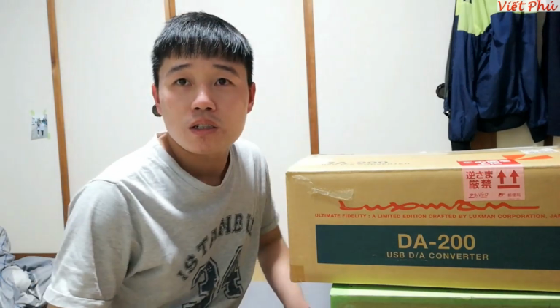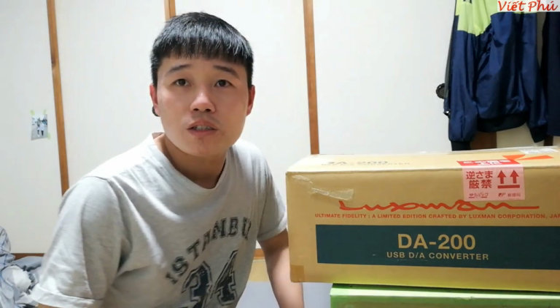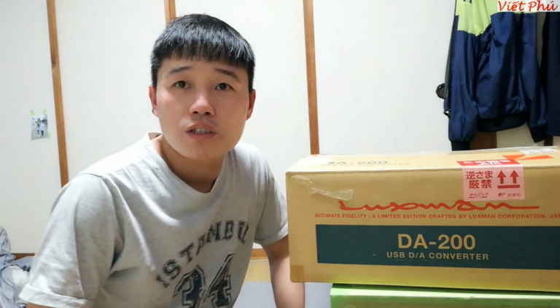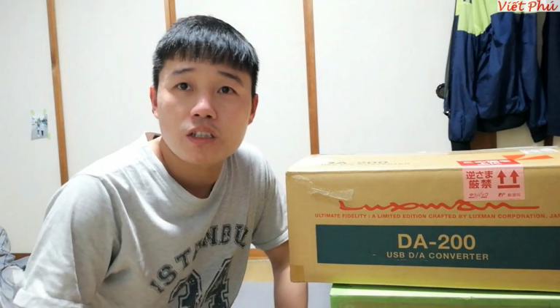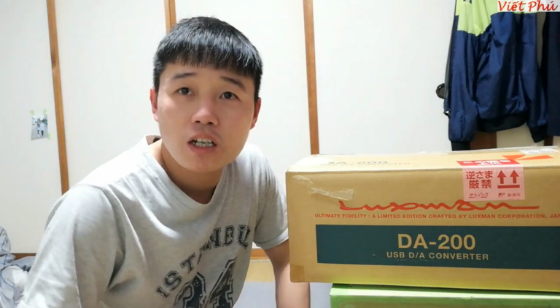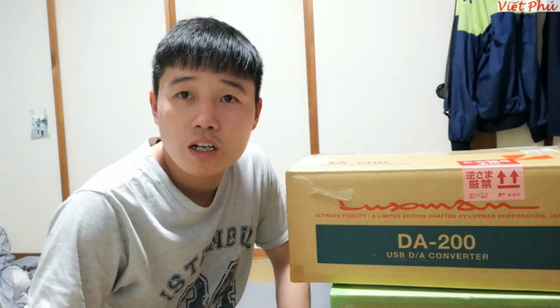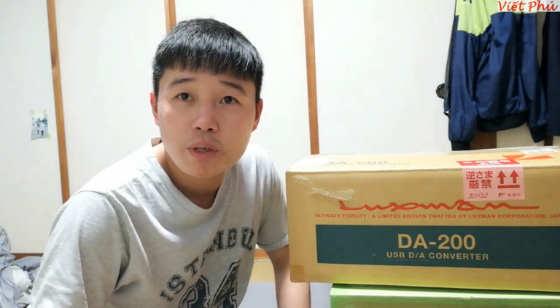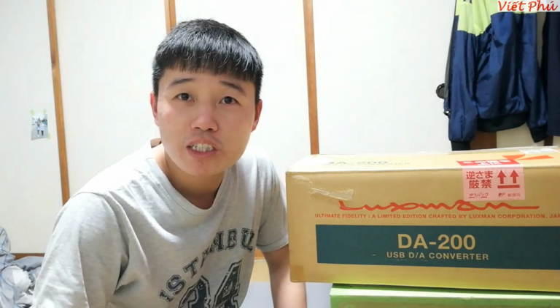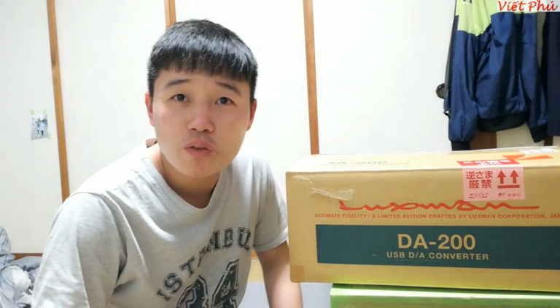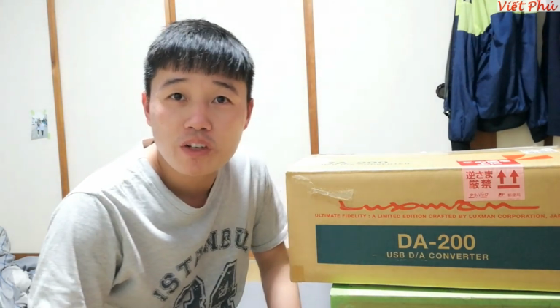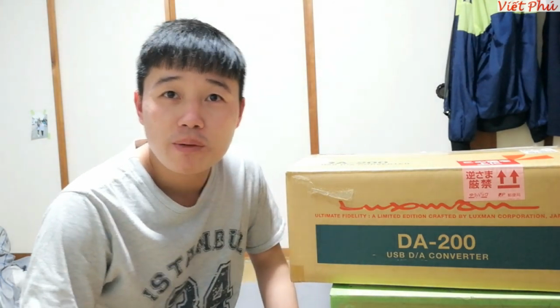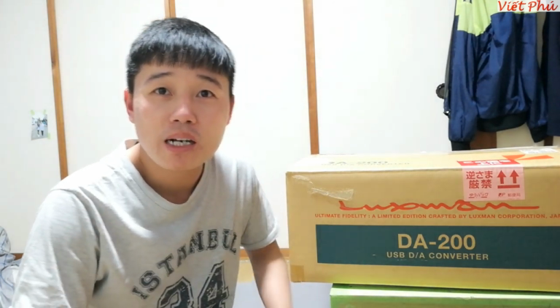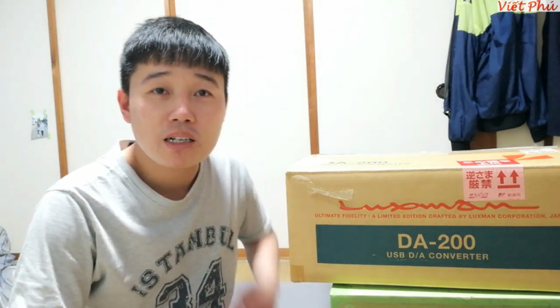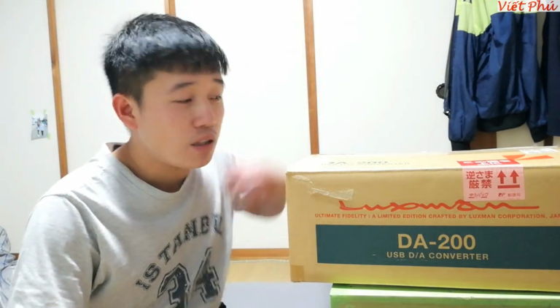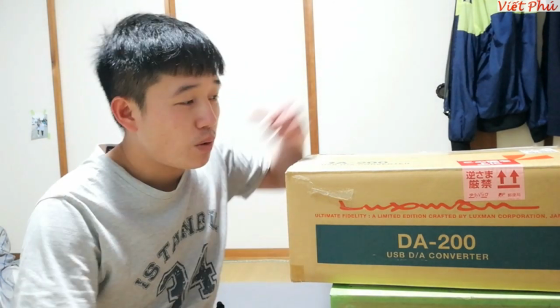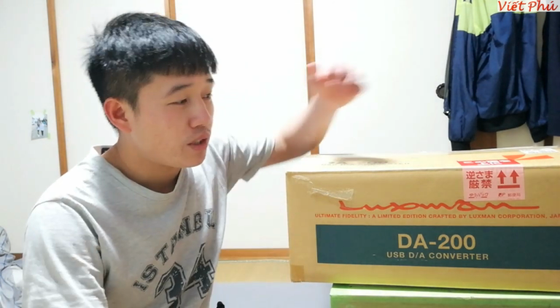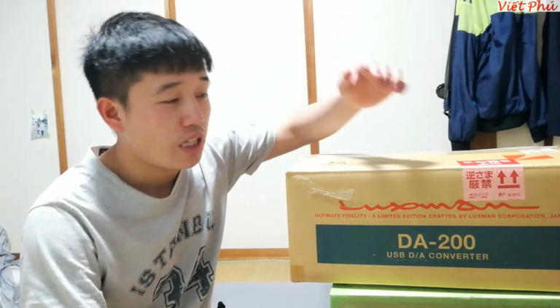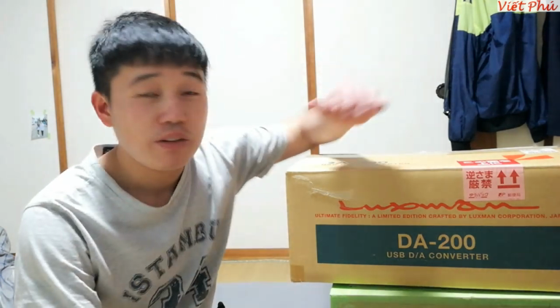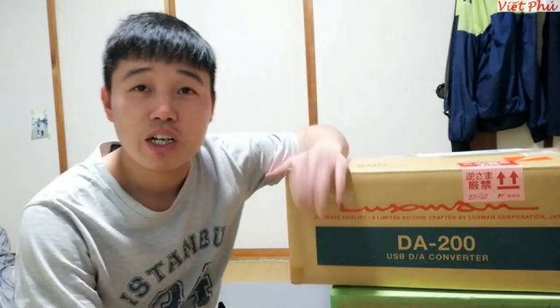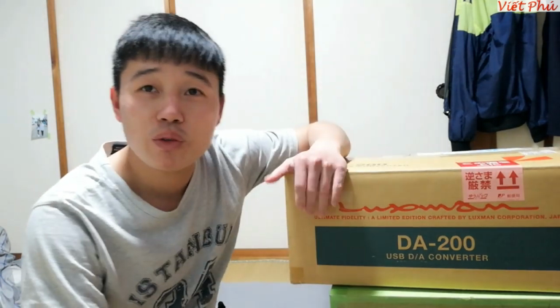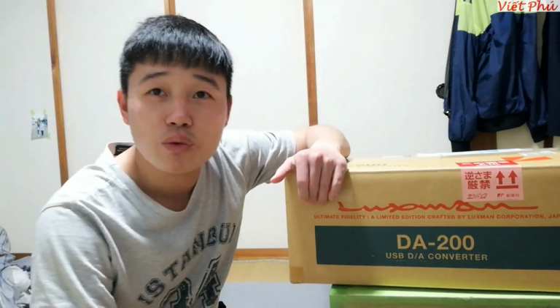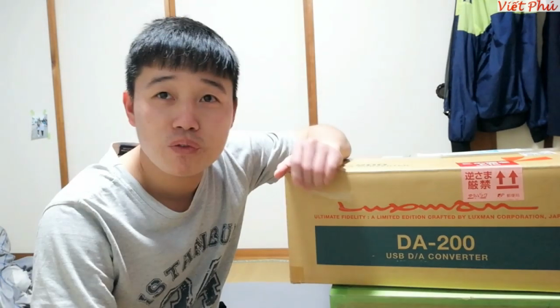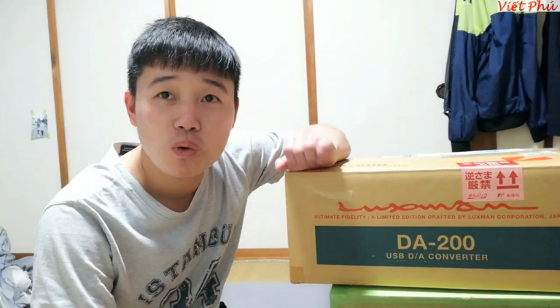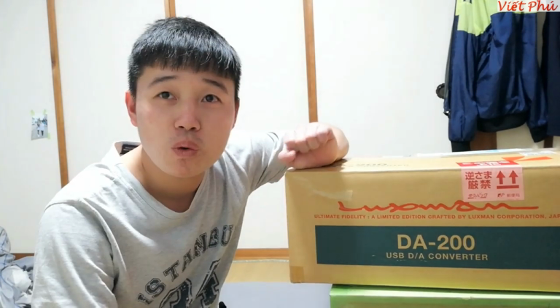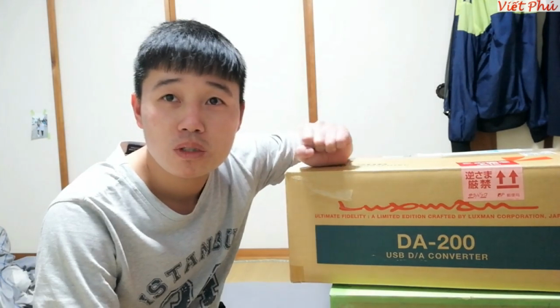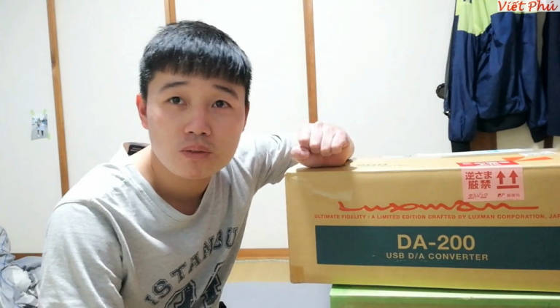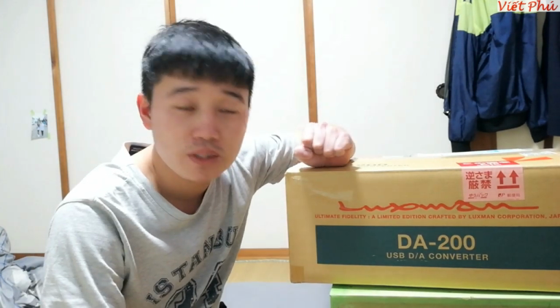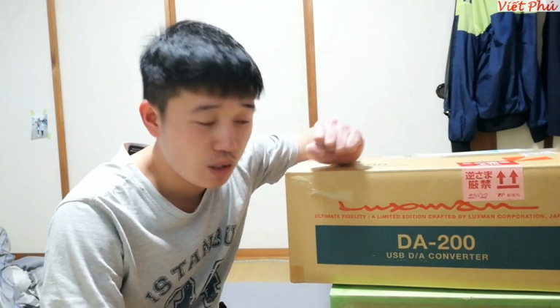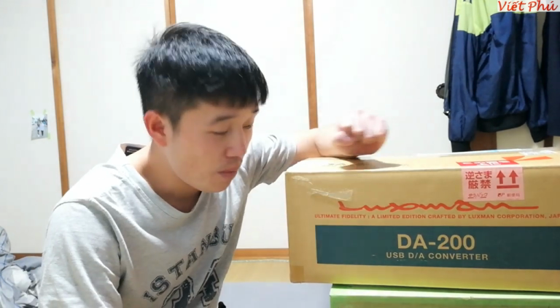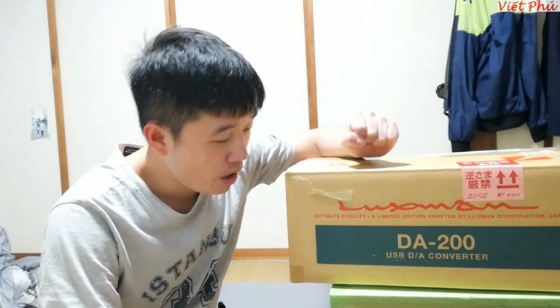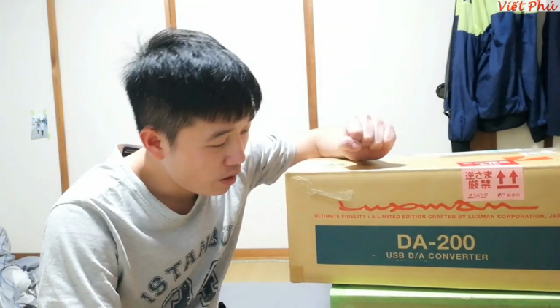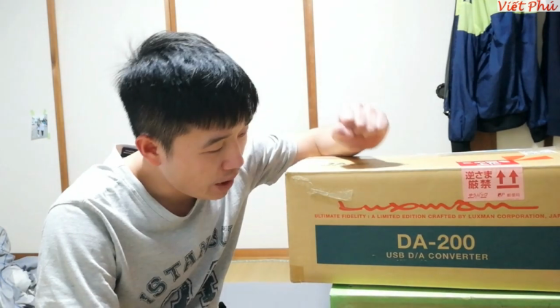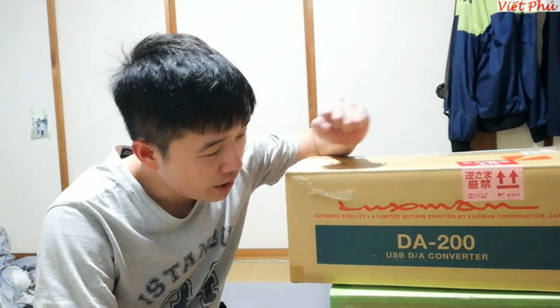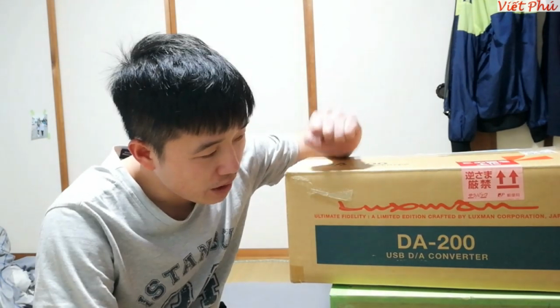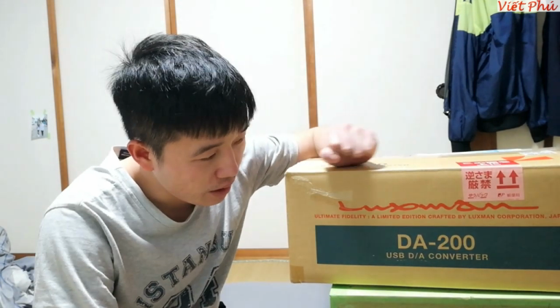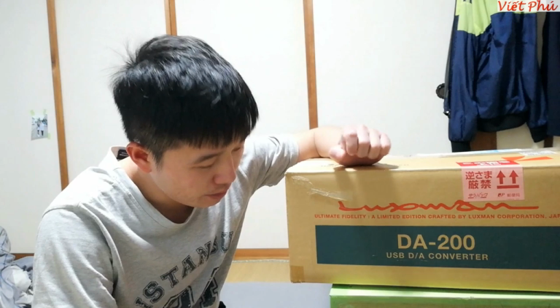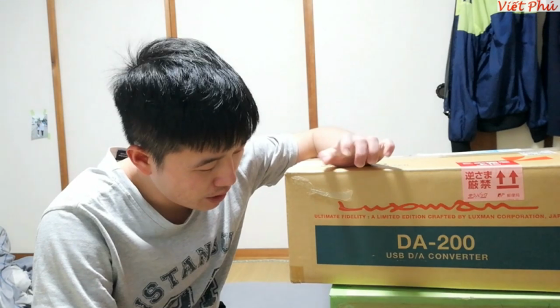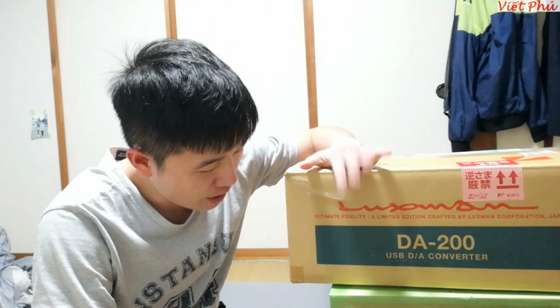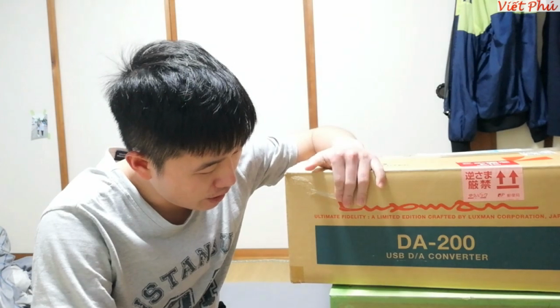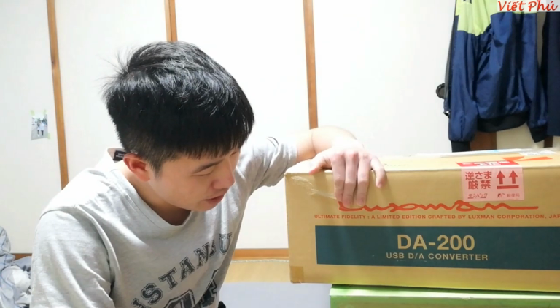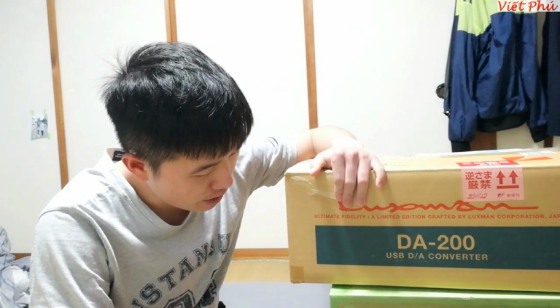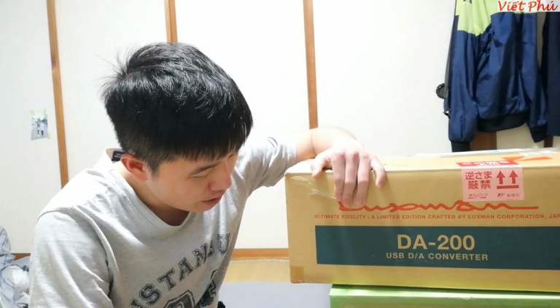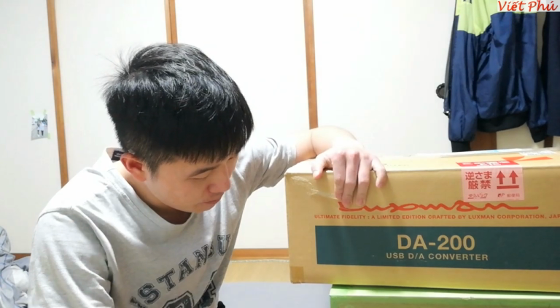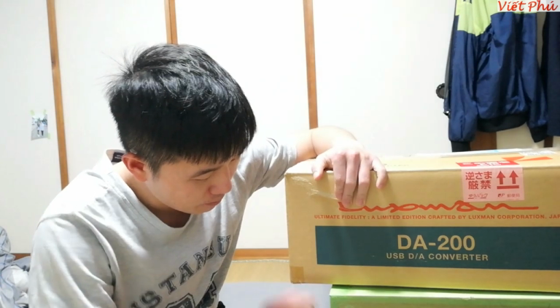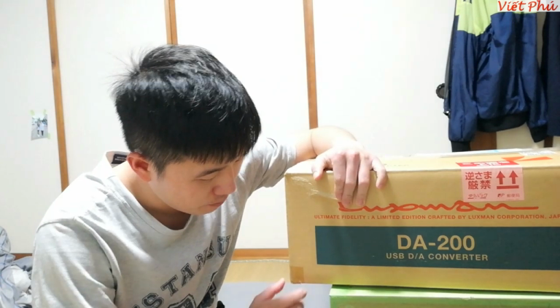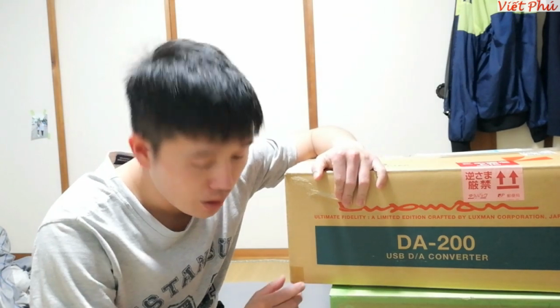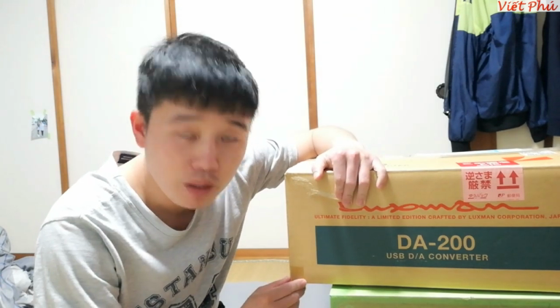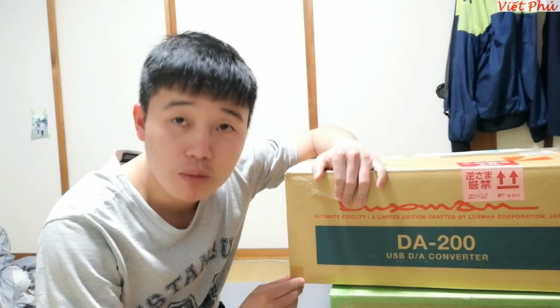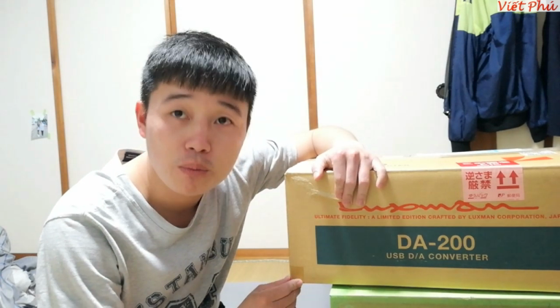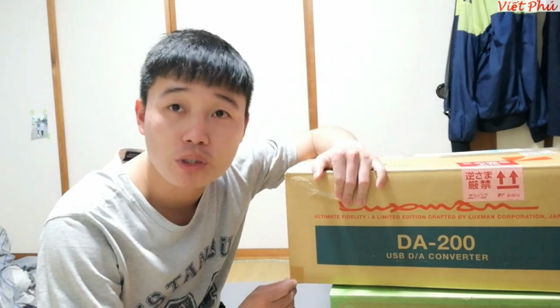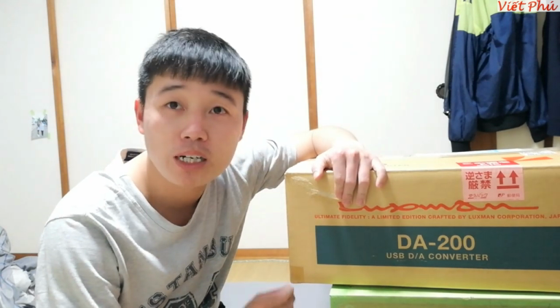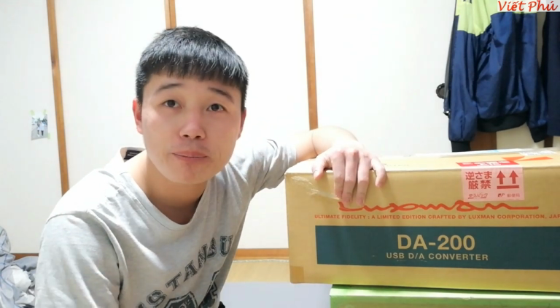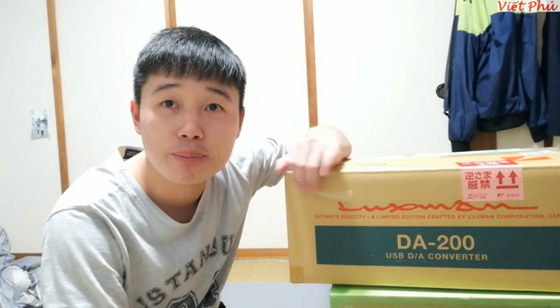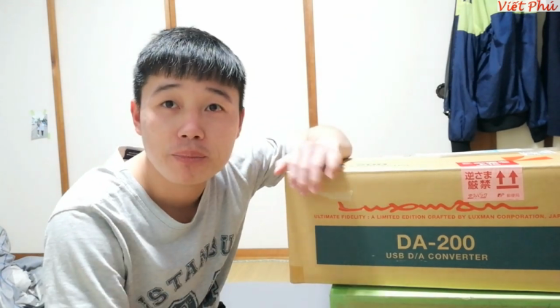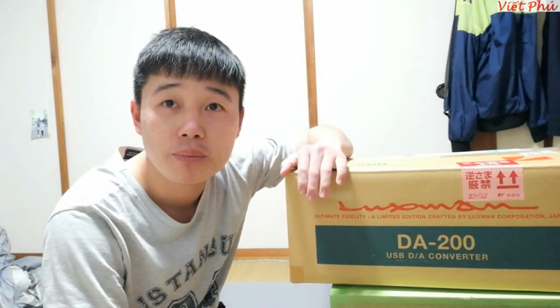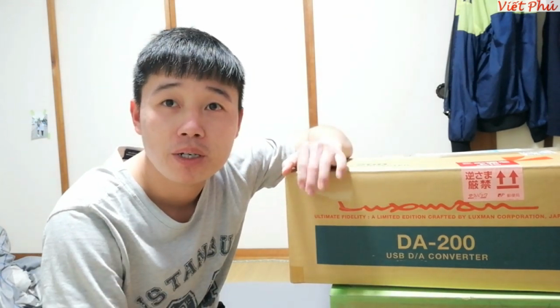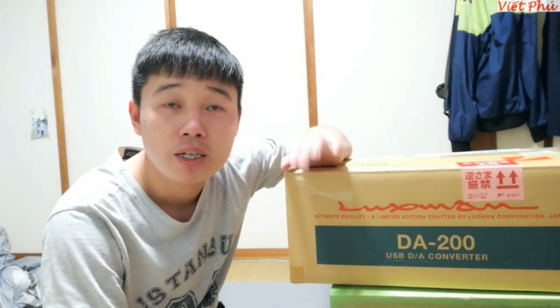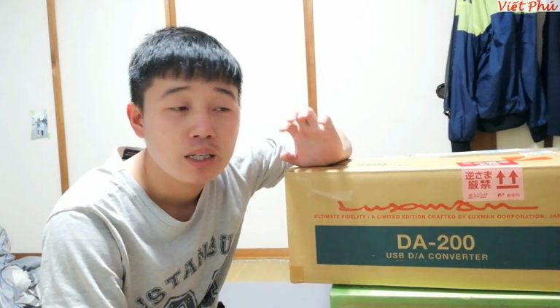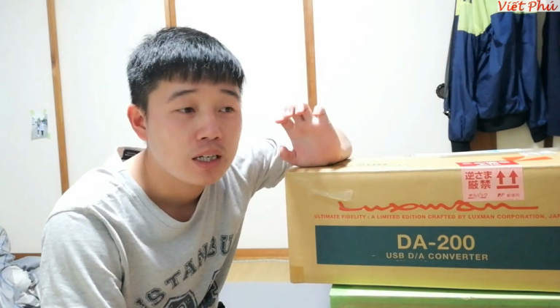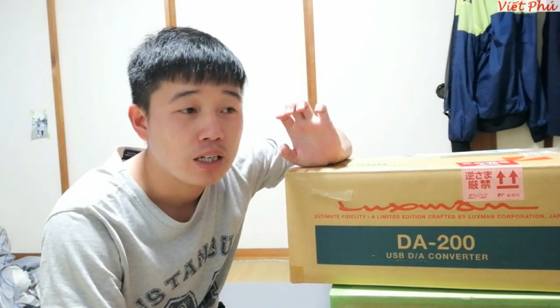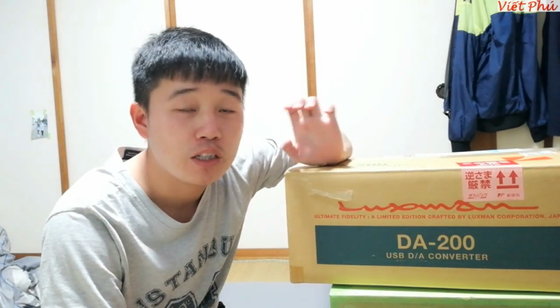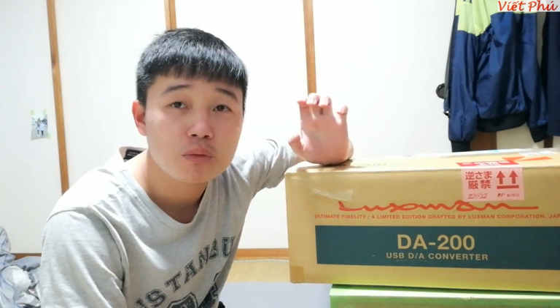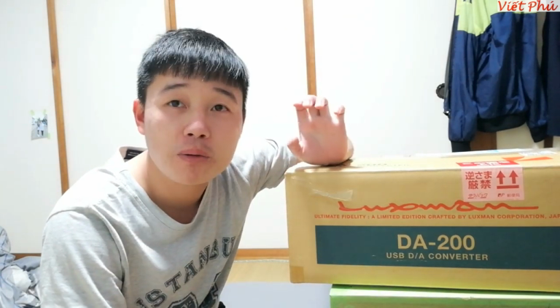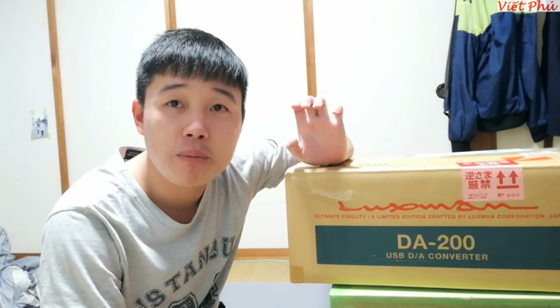Xin mến chào quý các bác quay trở lại kênh của Vết Phú trong video hôm nay. Hôm nay là ngày 1 tháng 5, 2020.